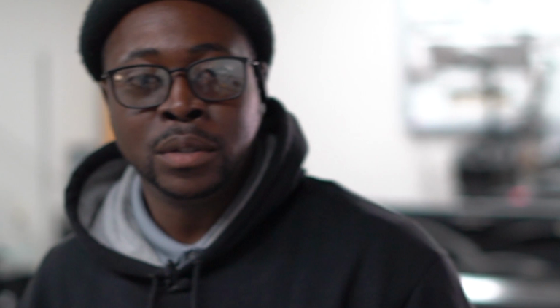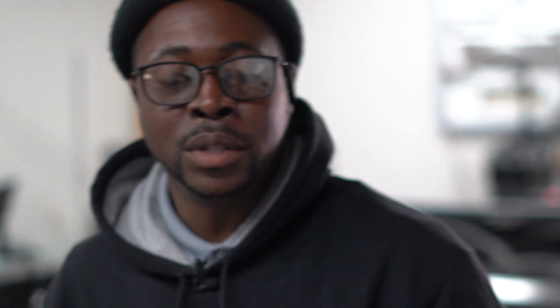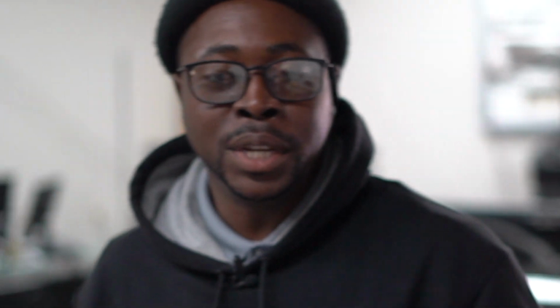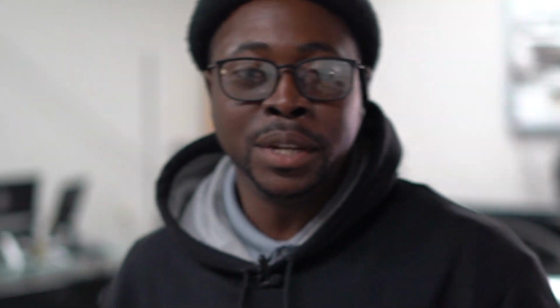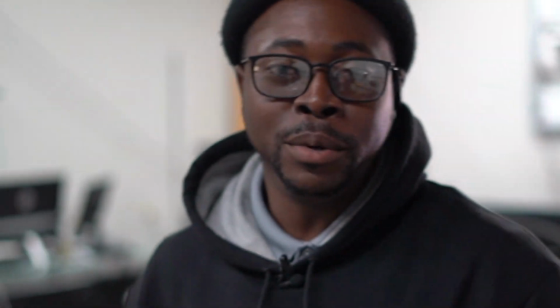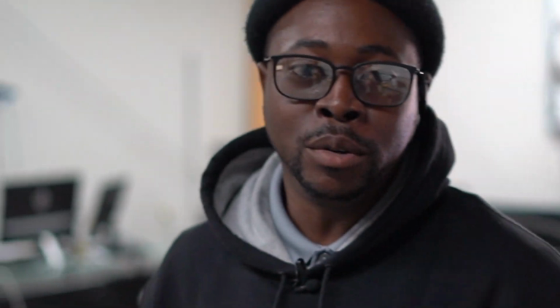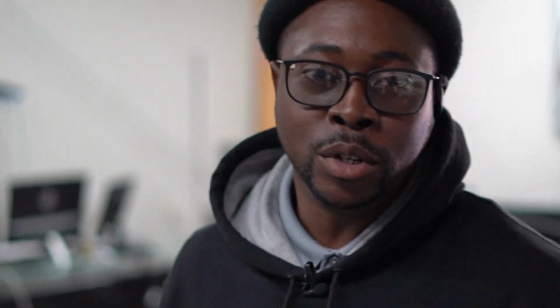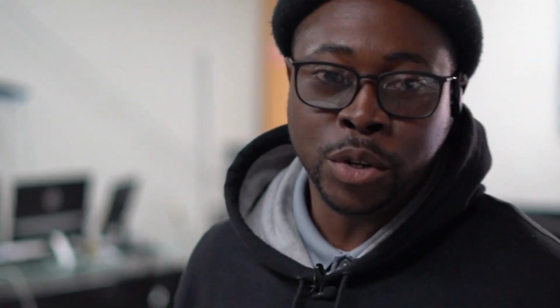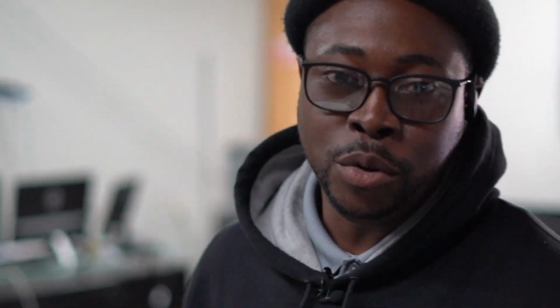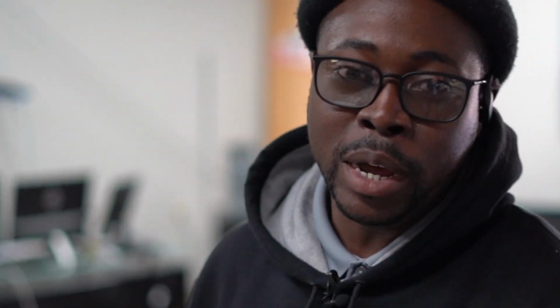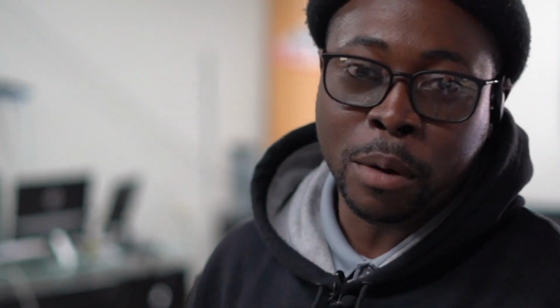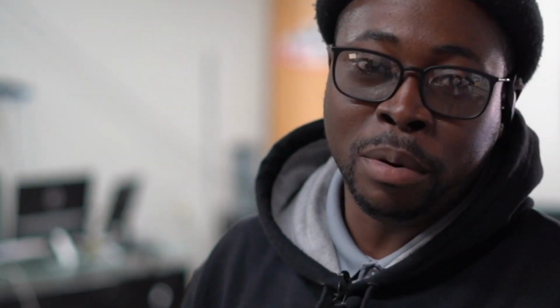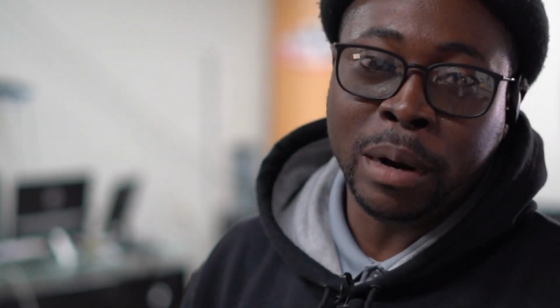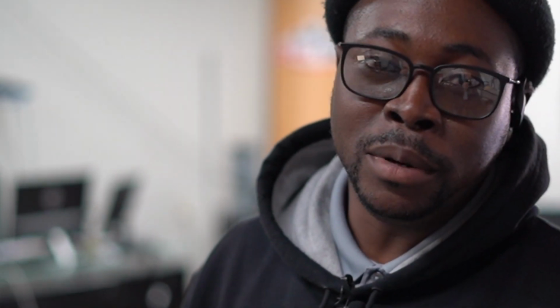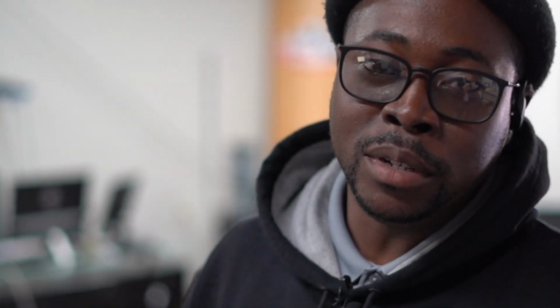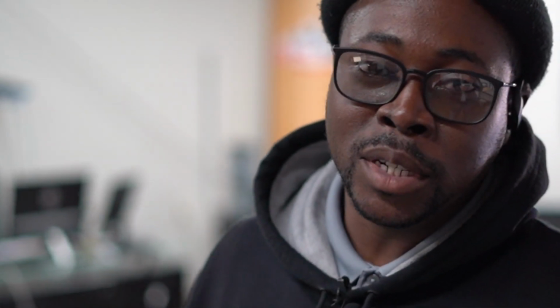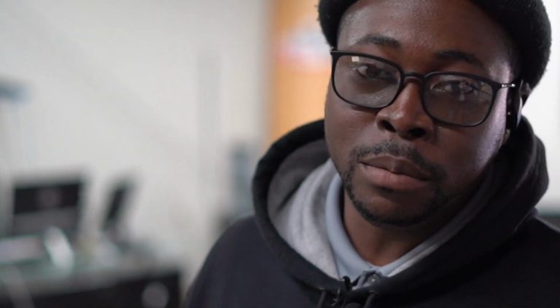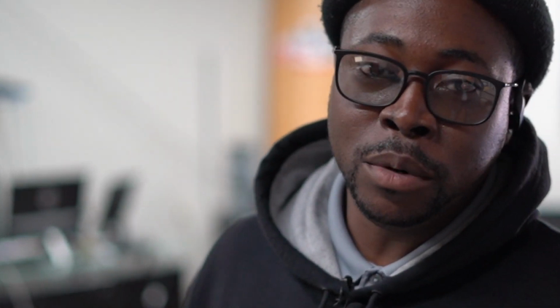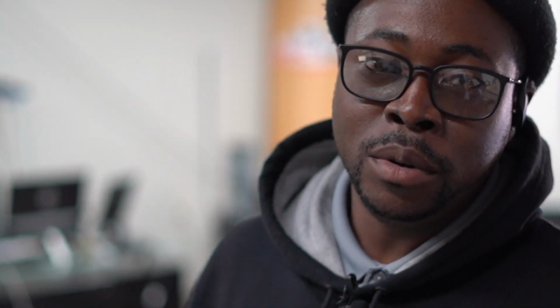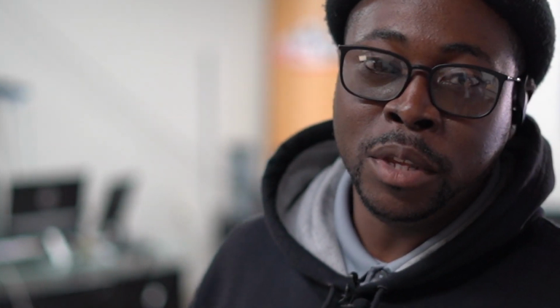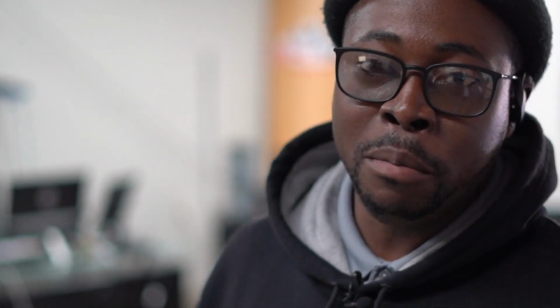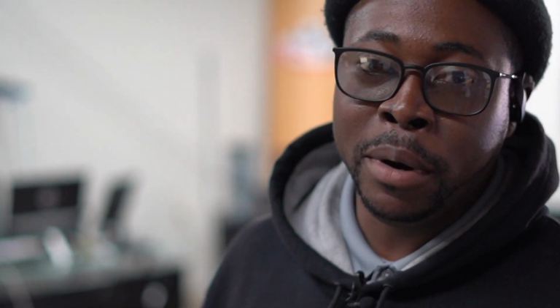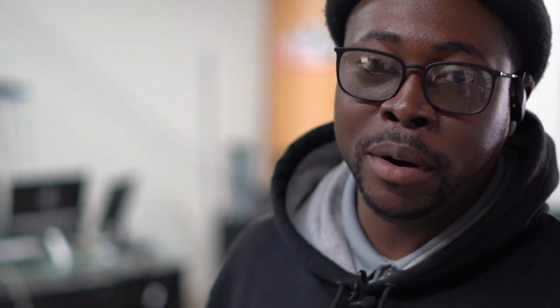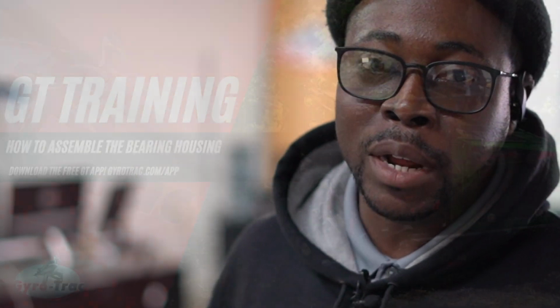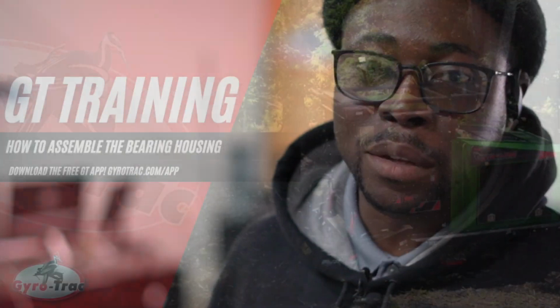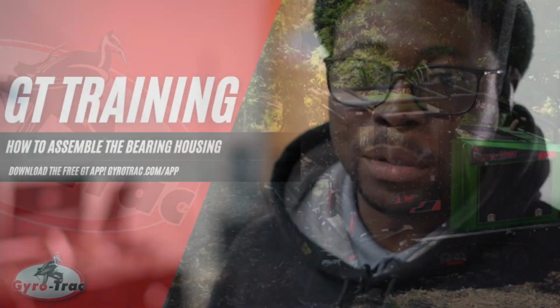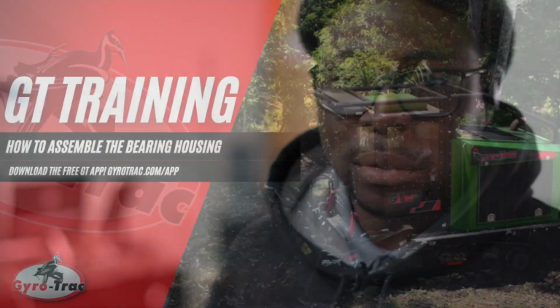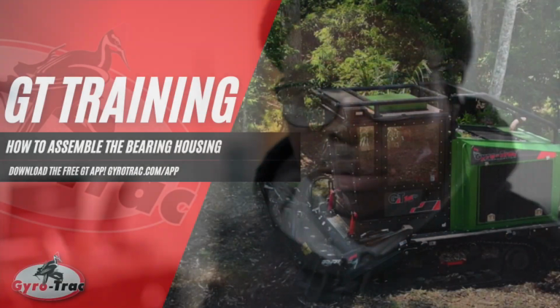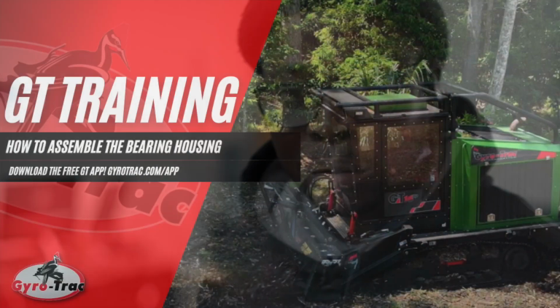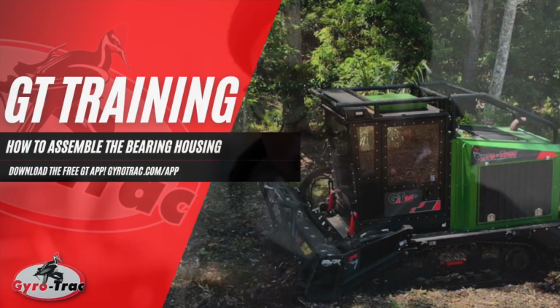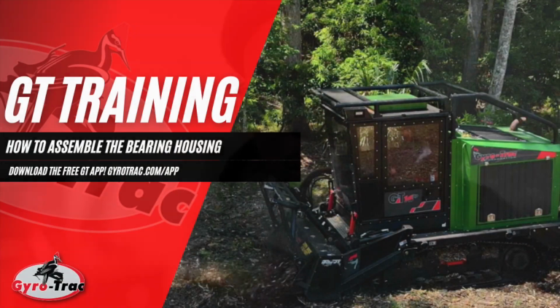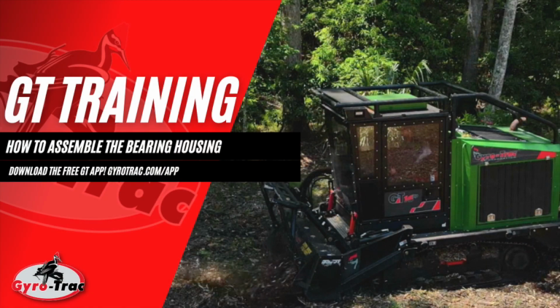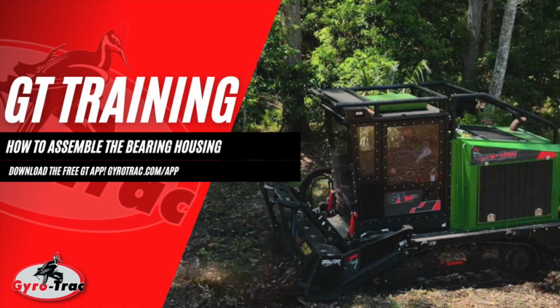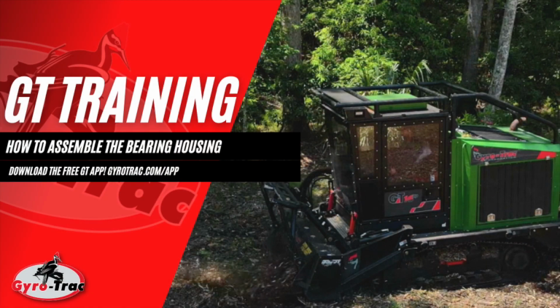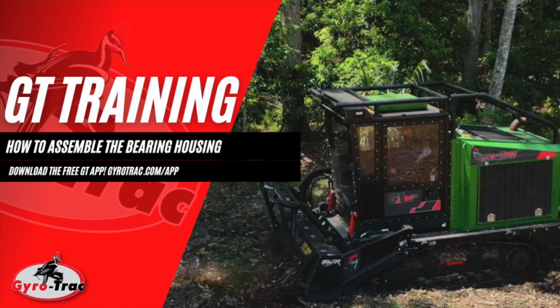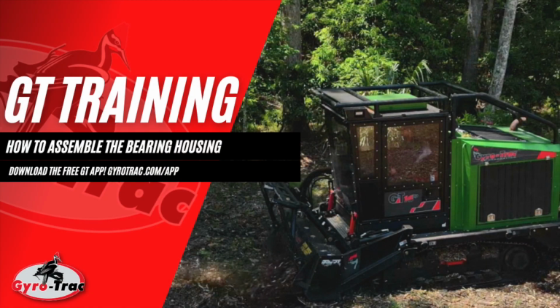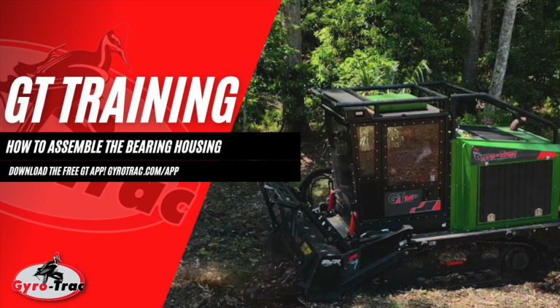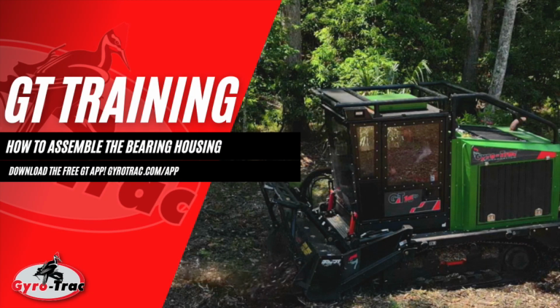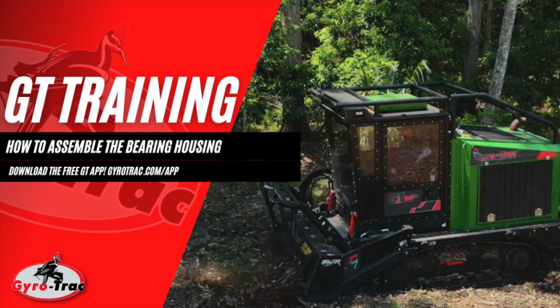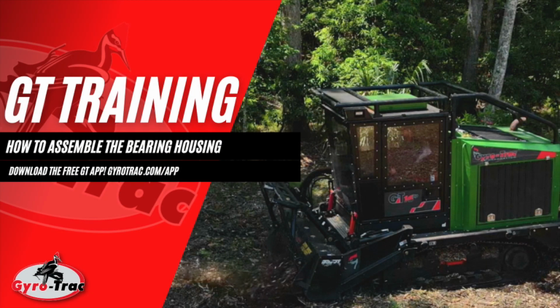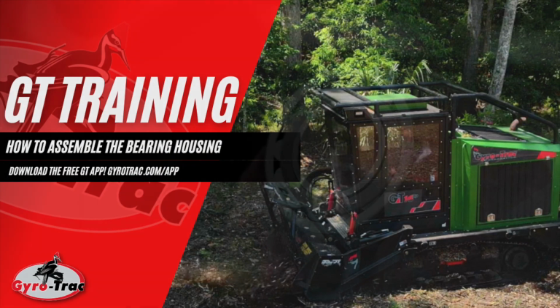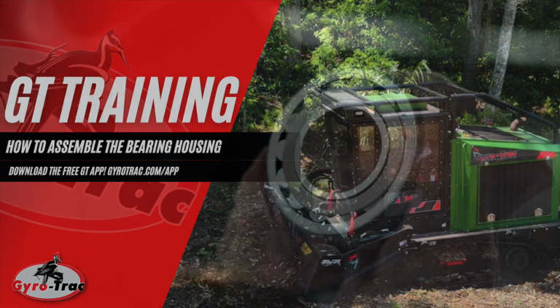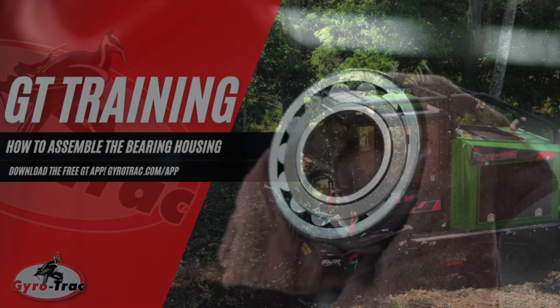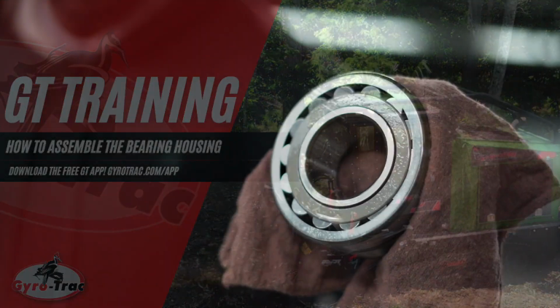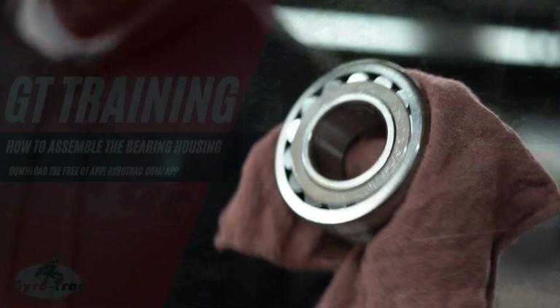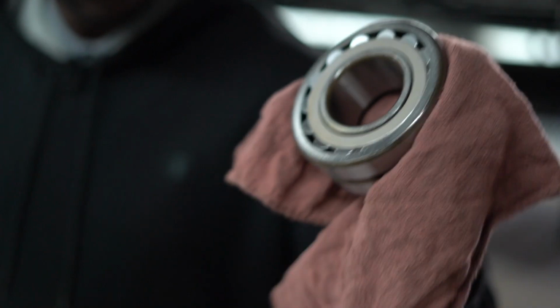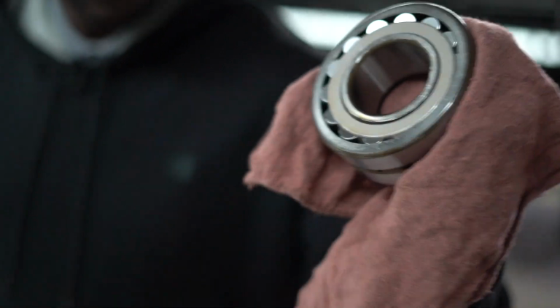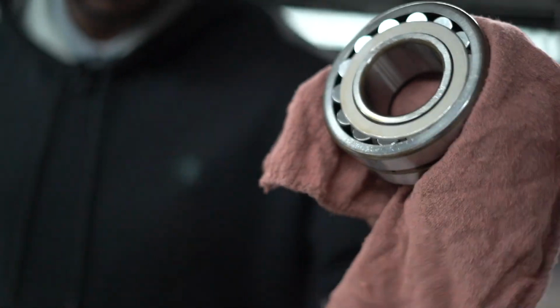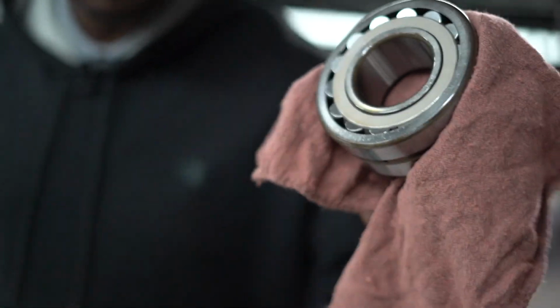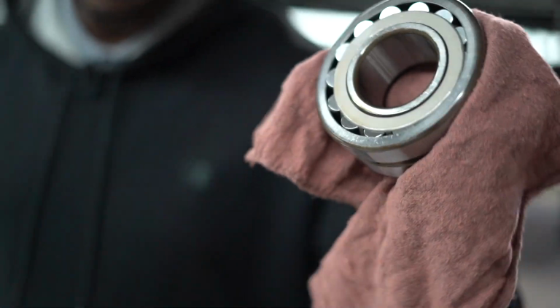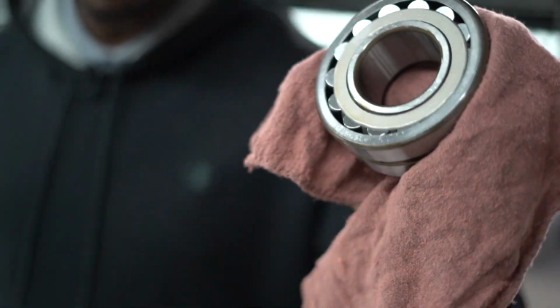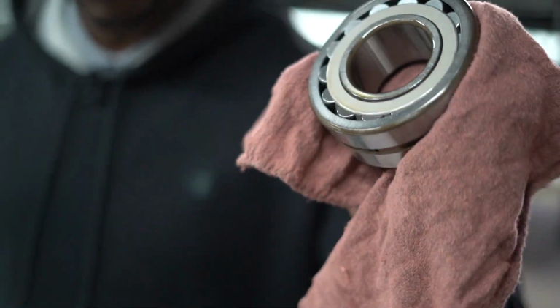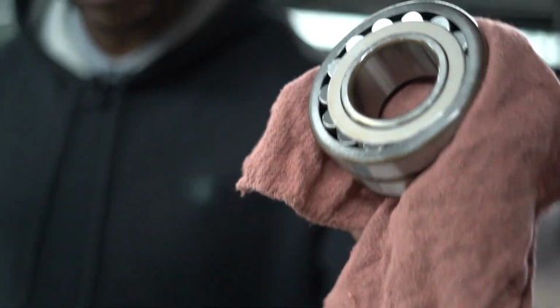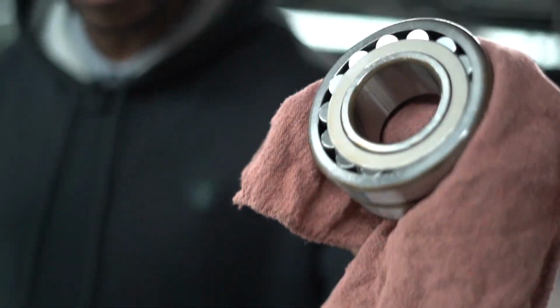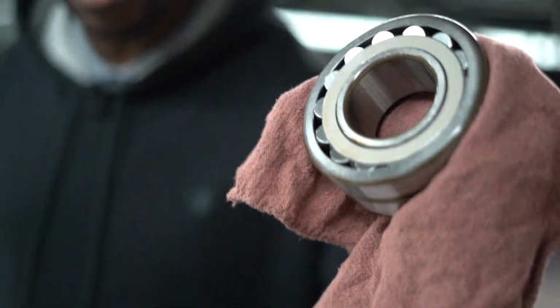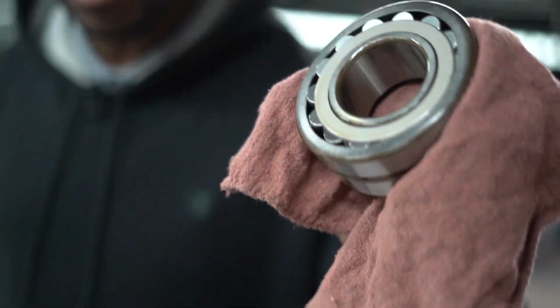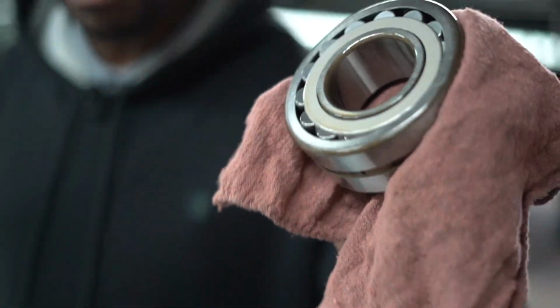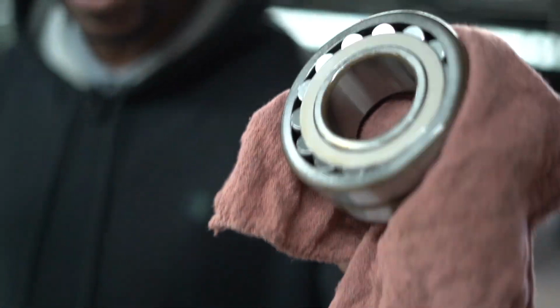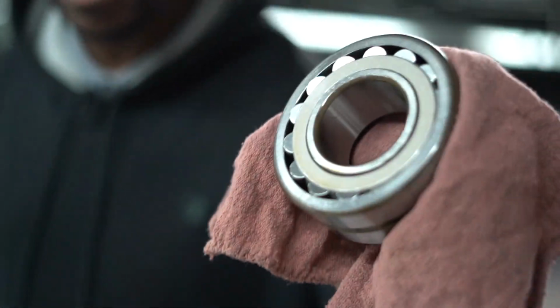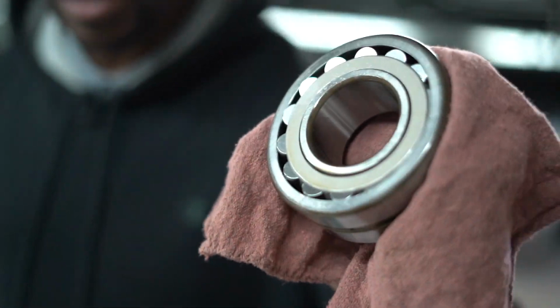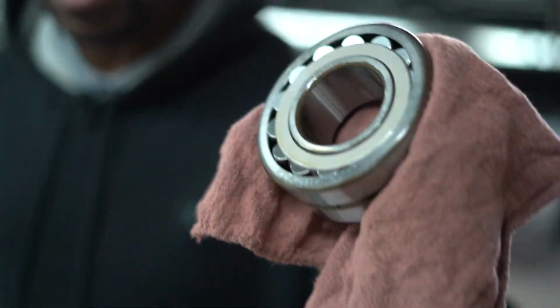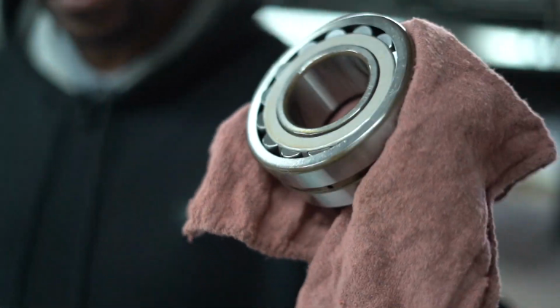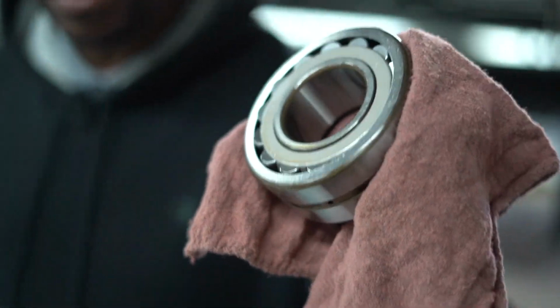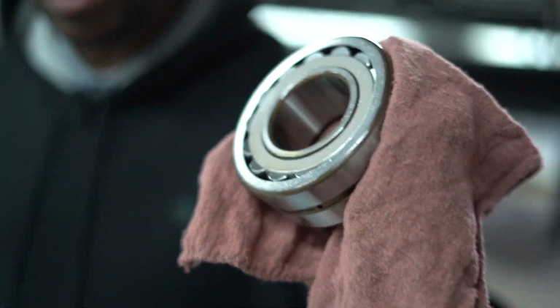Today we're going to show you how to properly assemble your bearing housing. Here we're going to start with the bearing housing first.